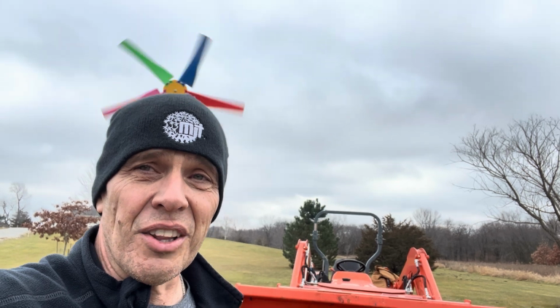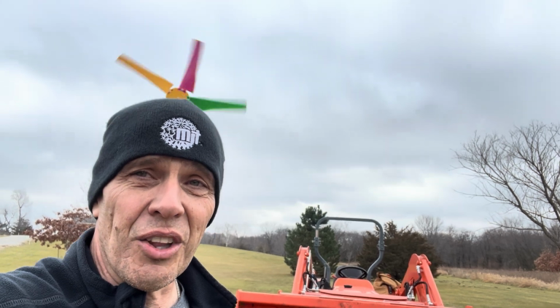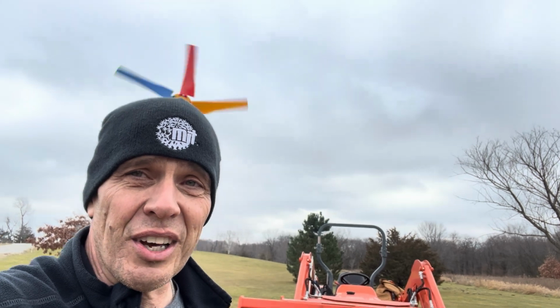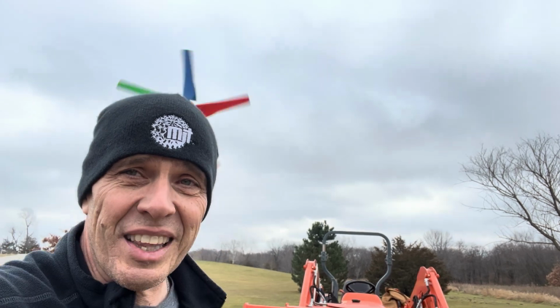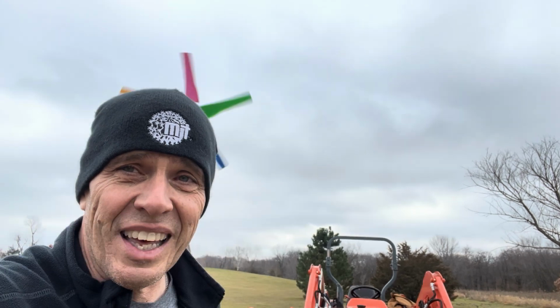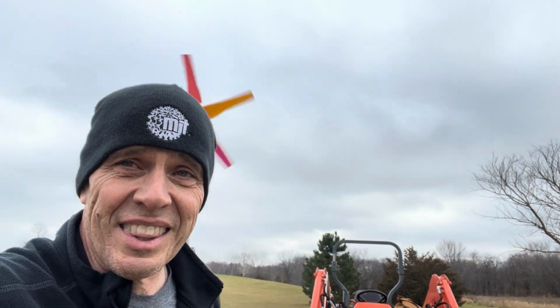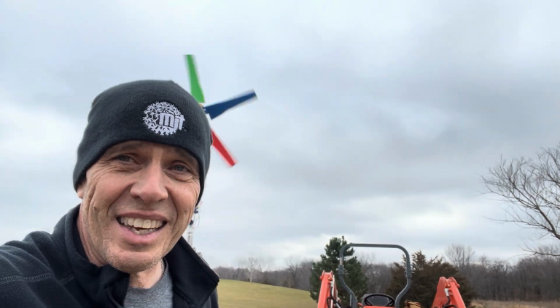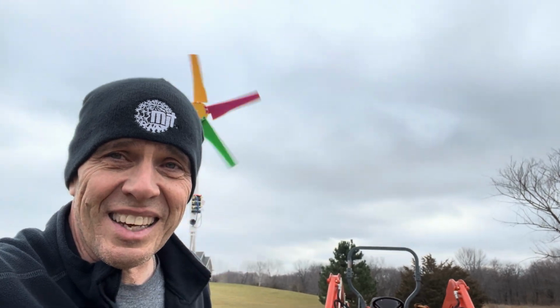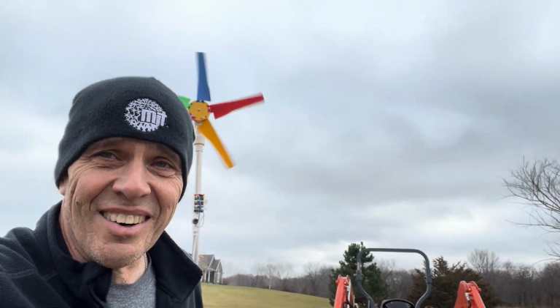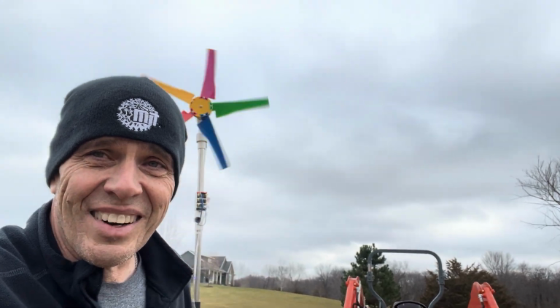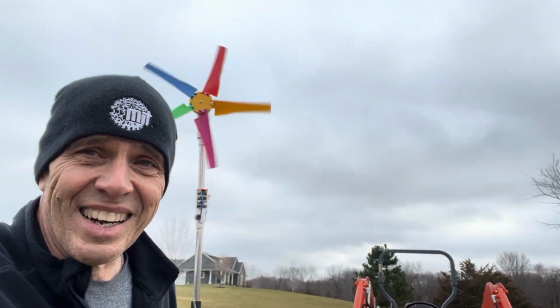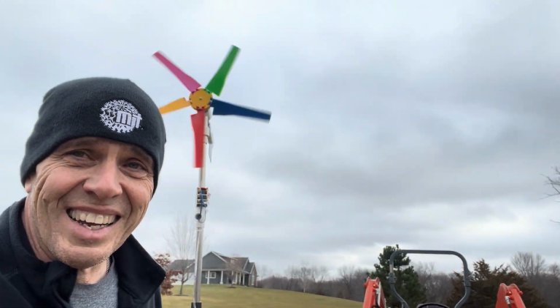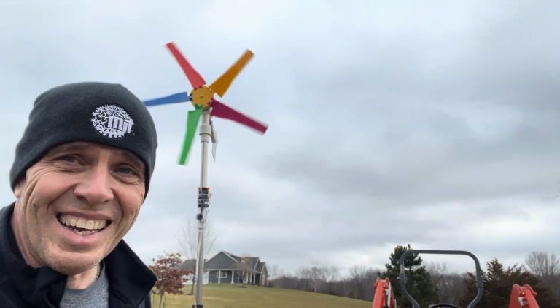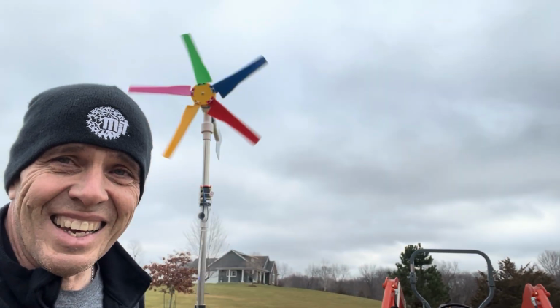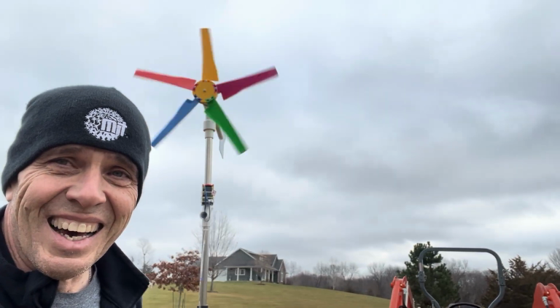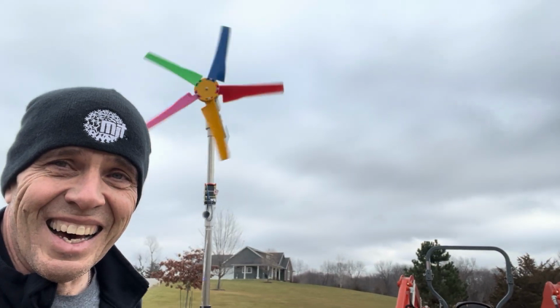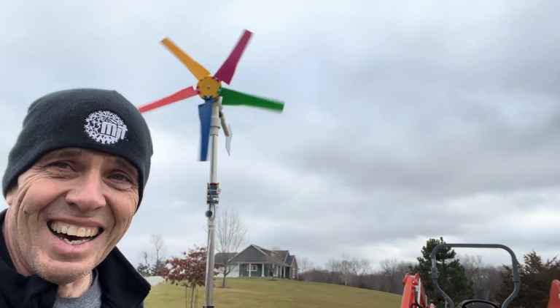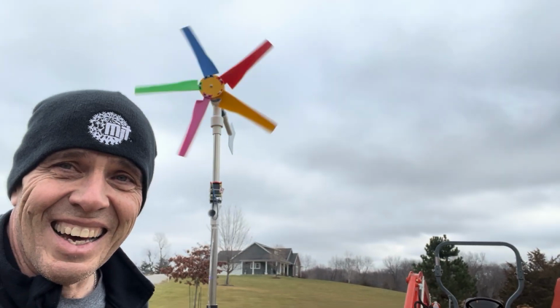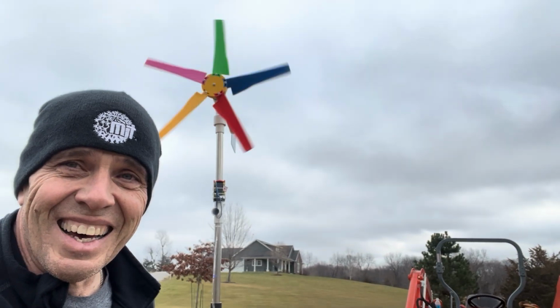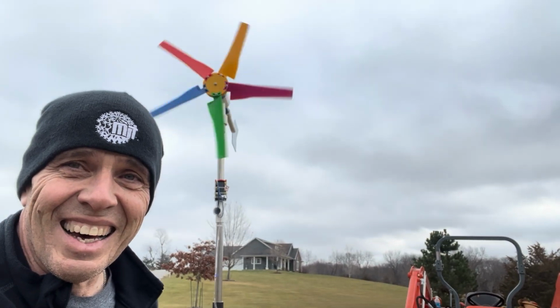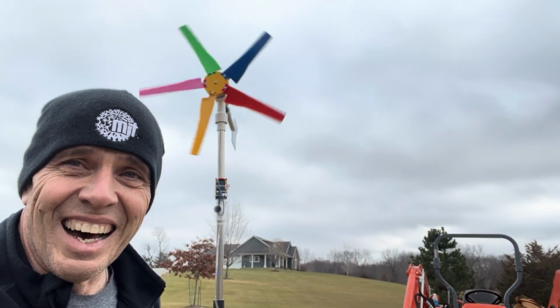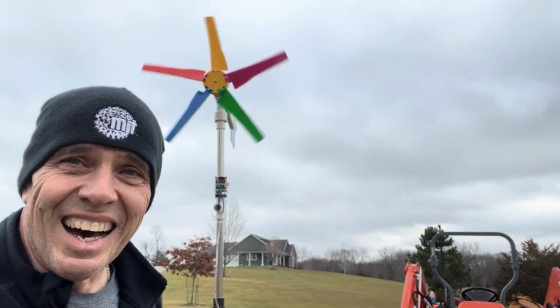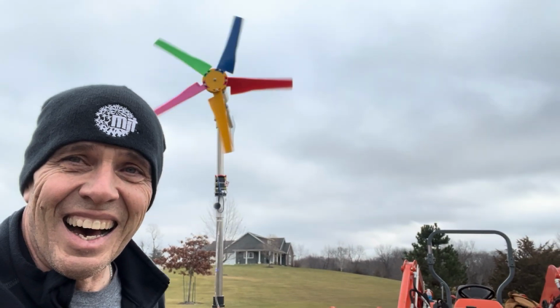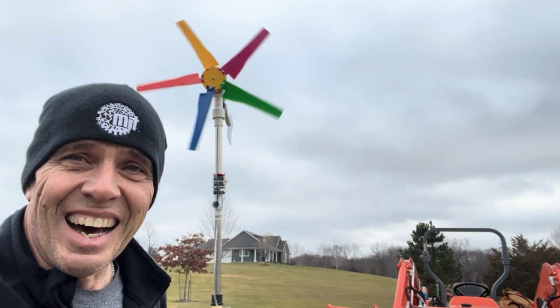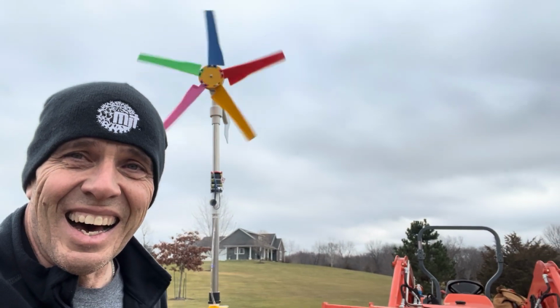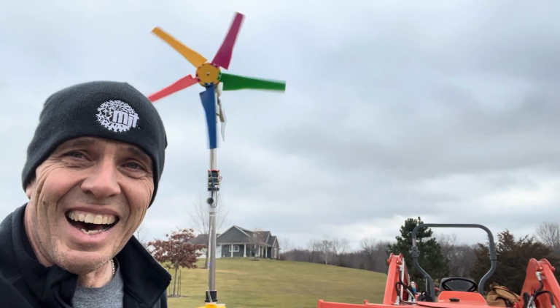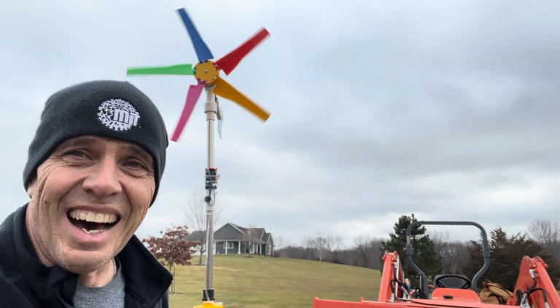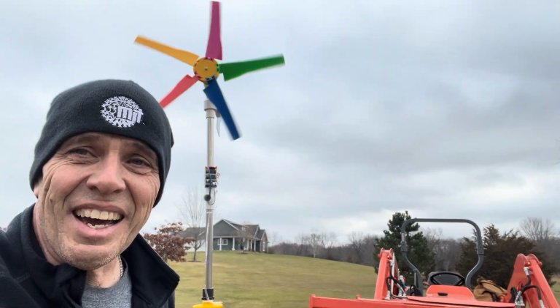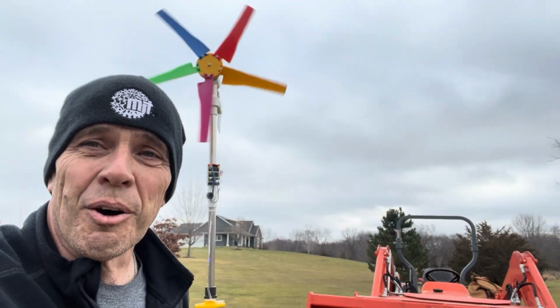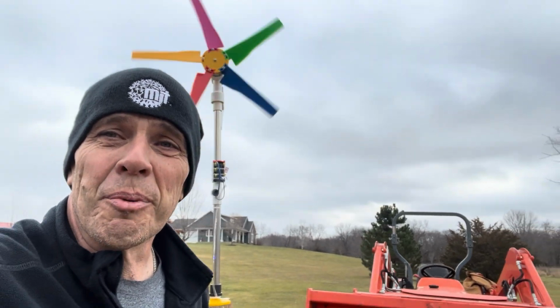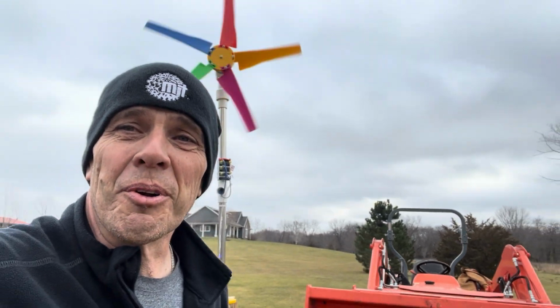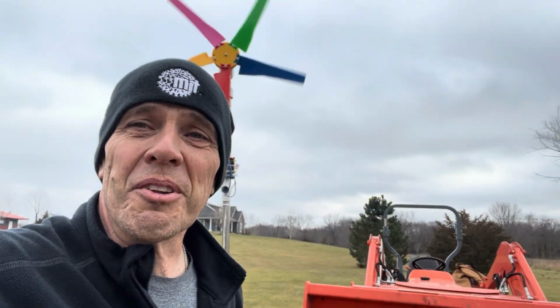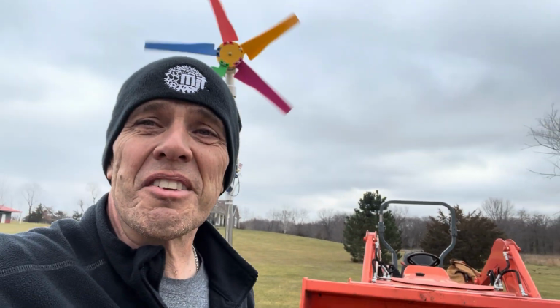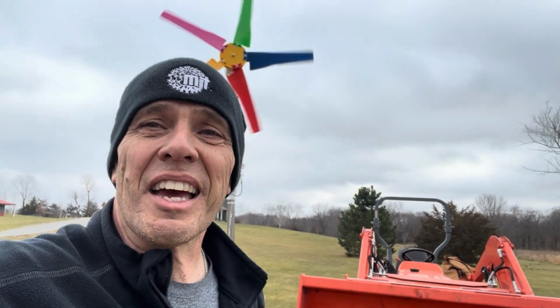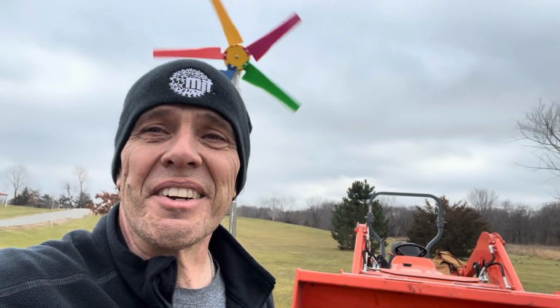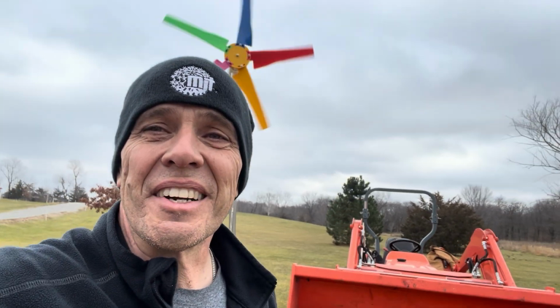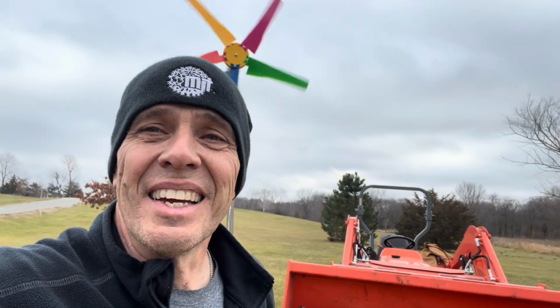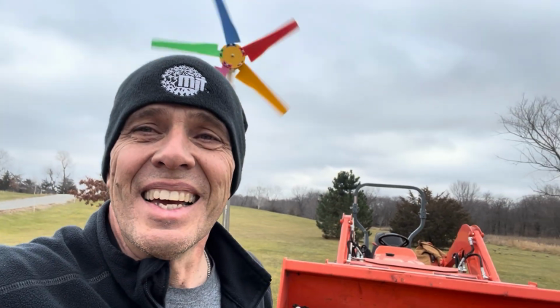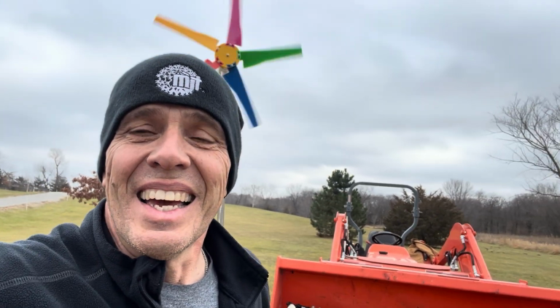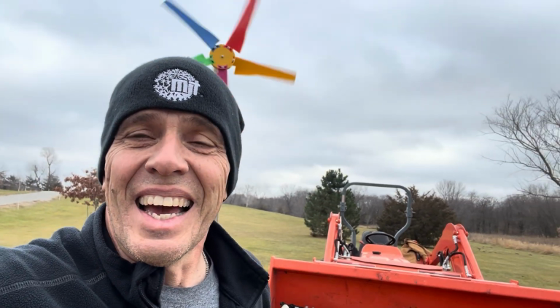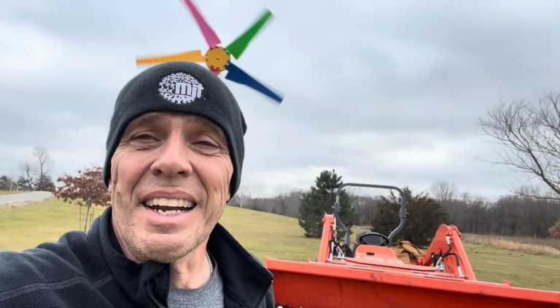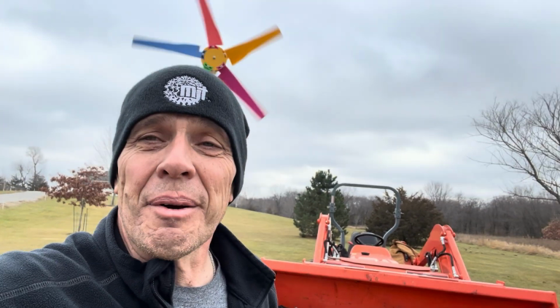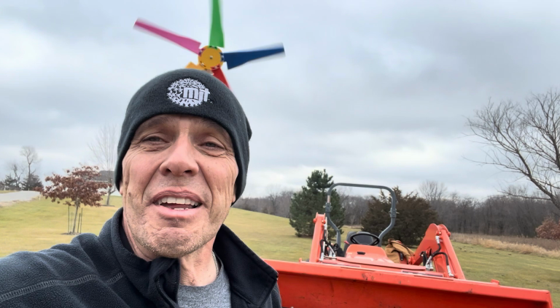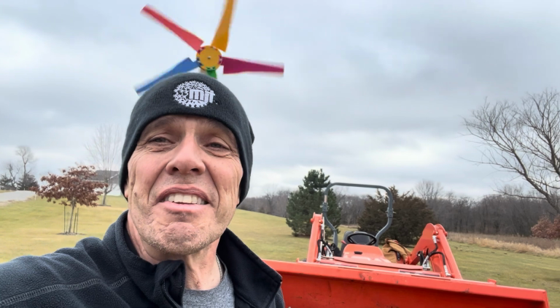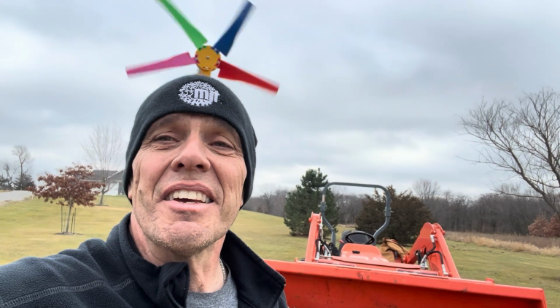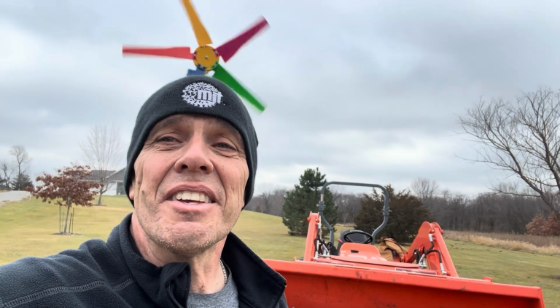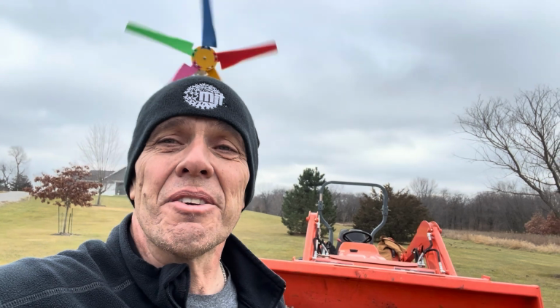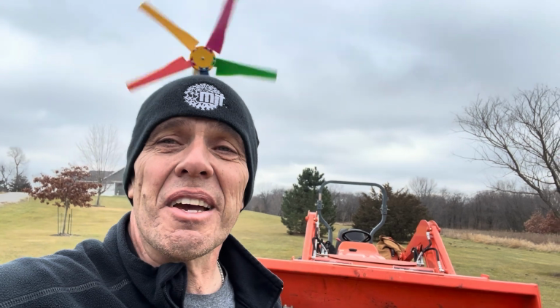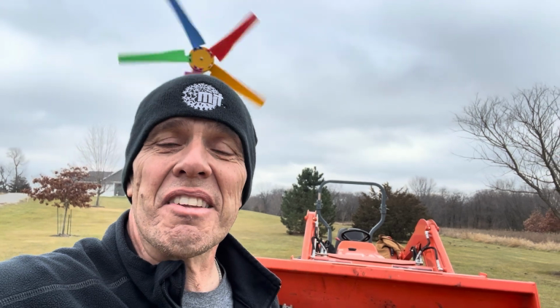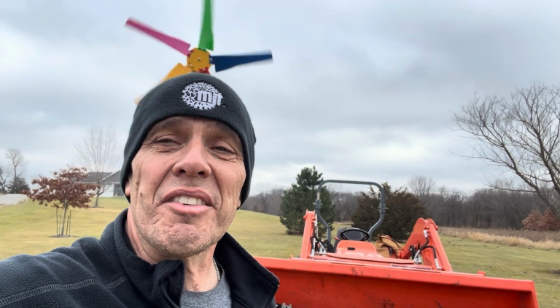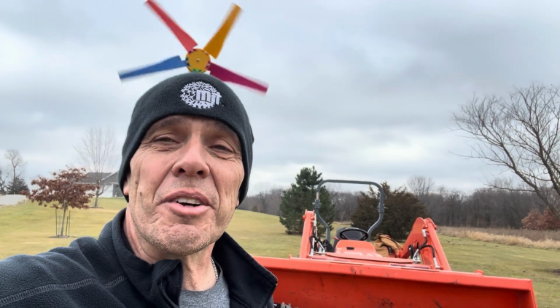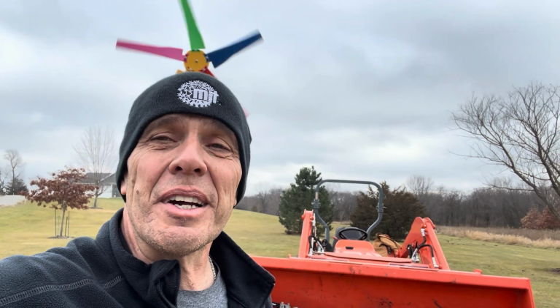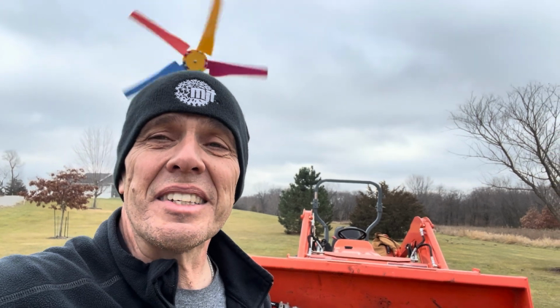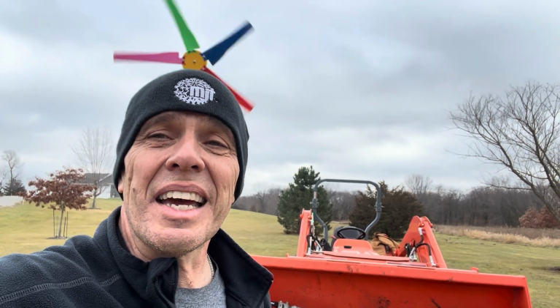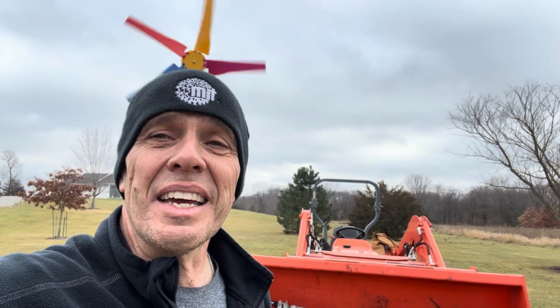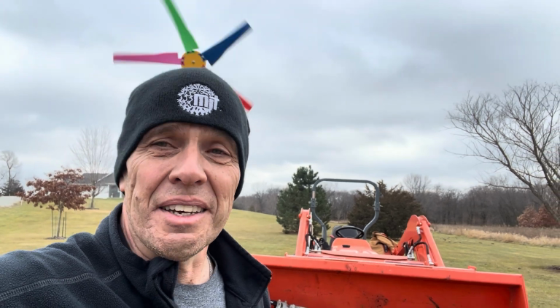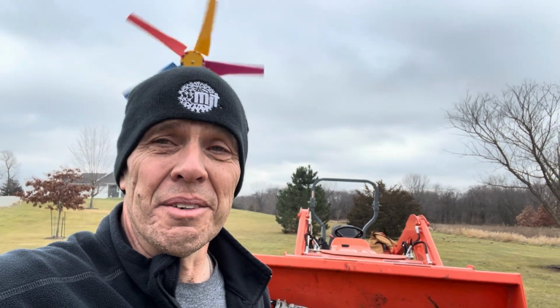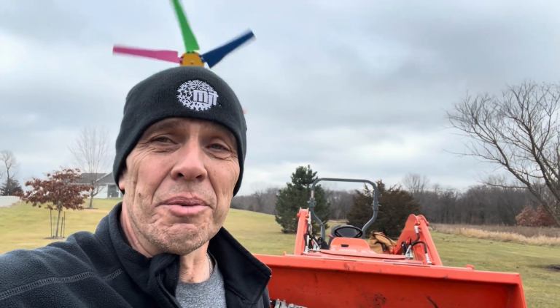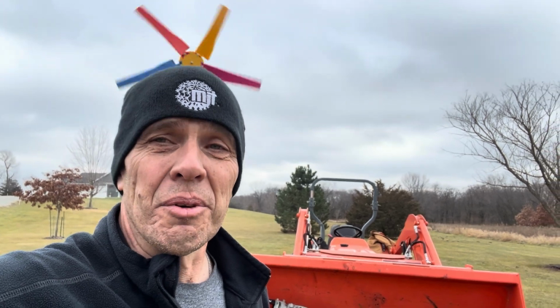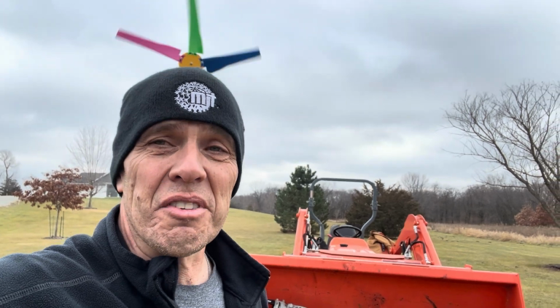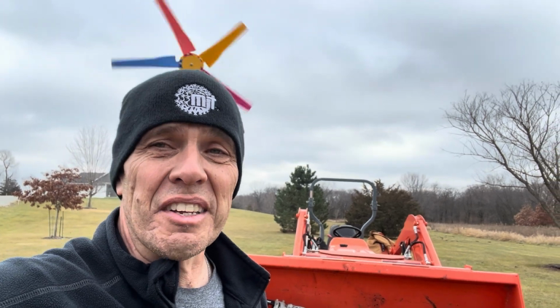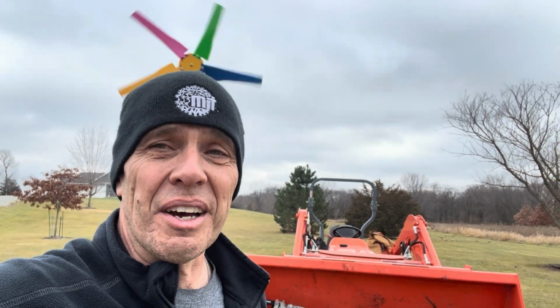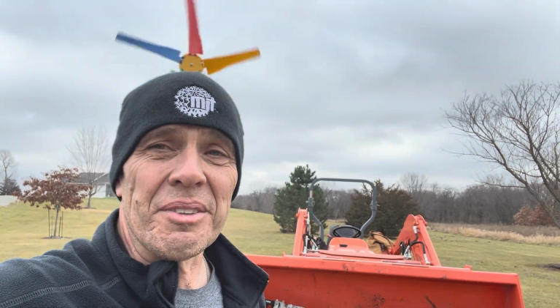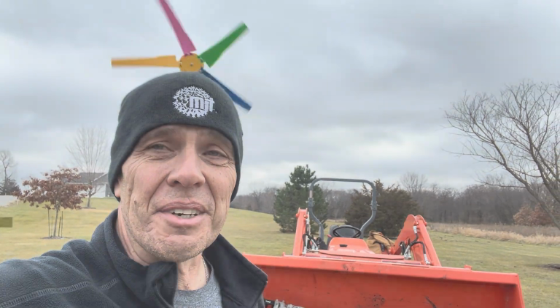And look at that thing going. I hope it holds together. Anyways, you guys have a great day. We'll see you out there.